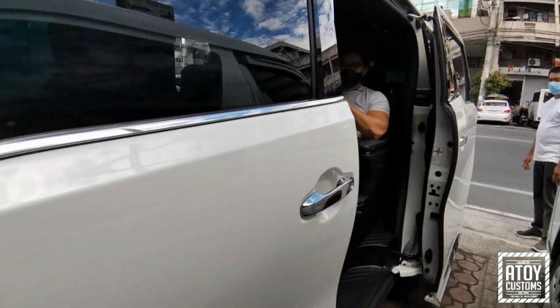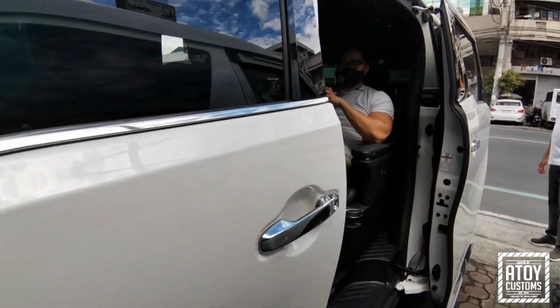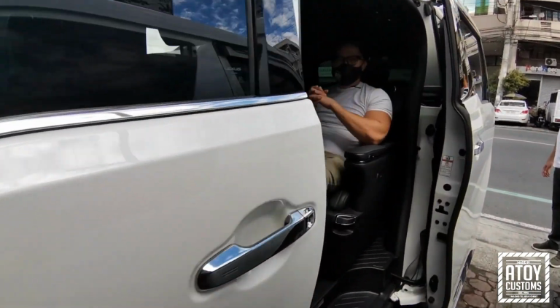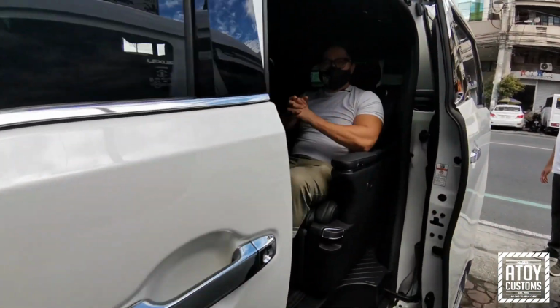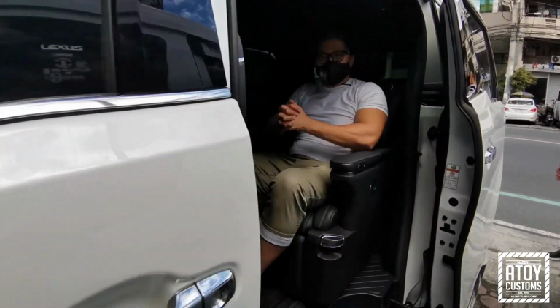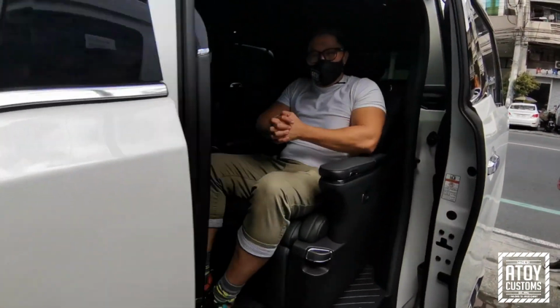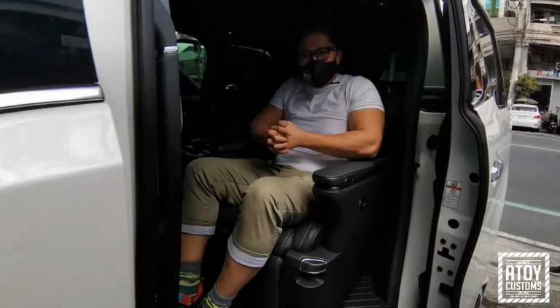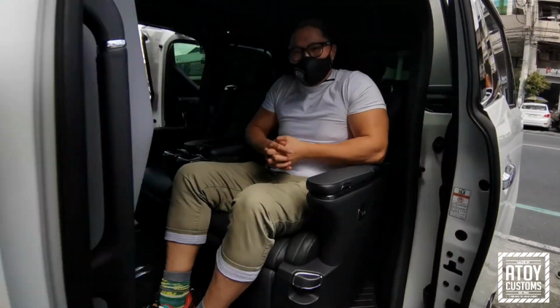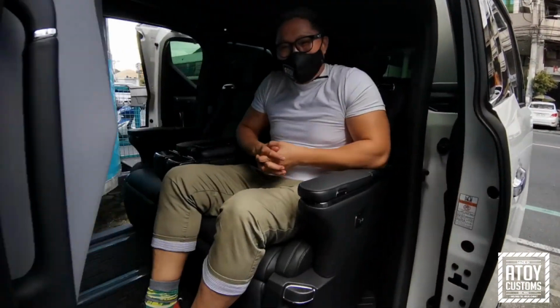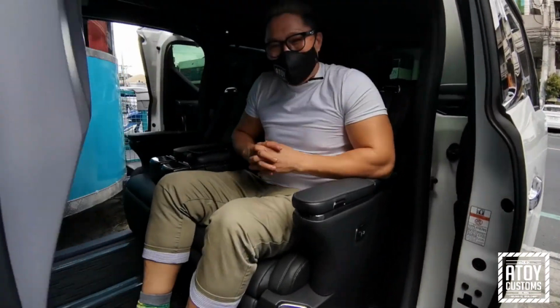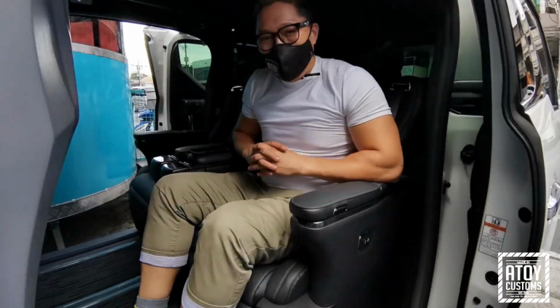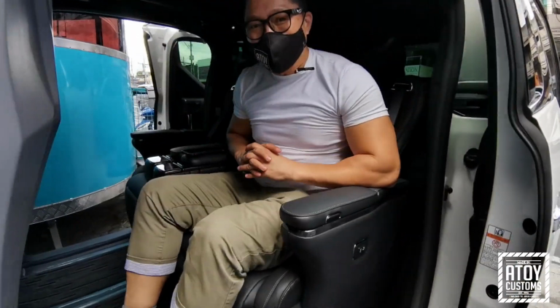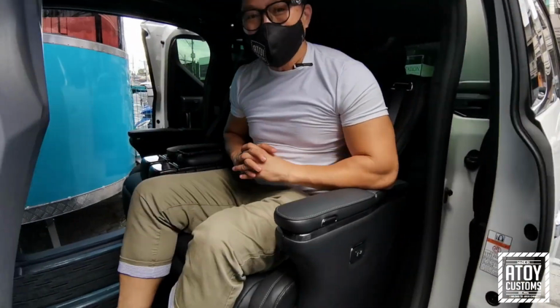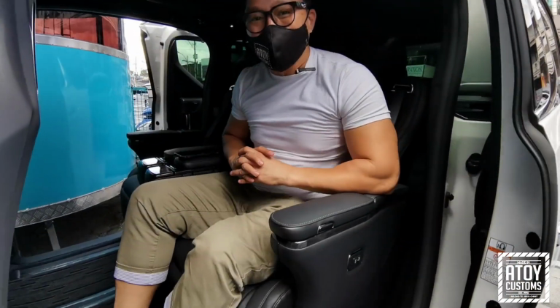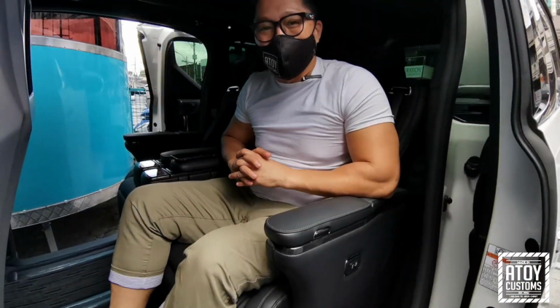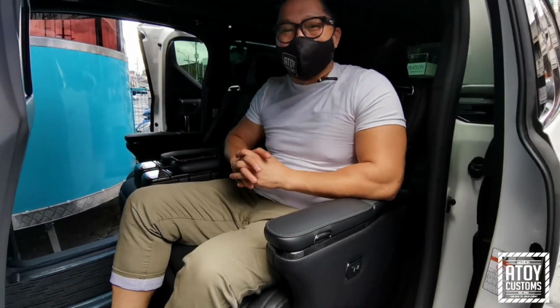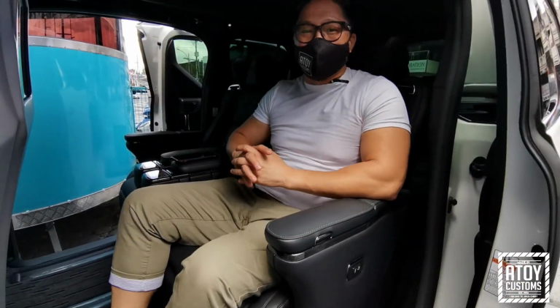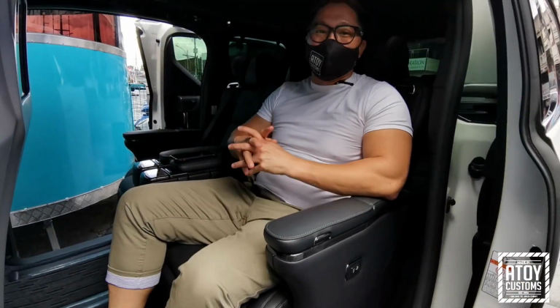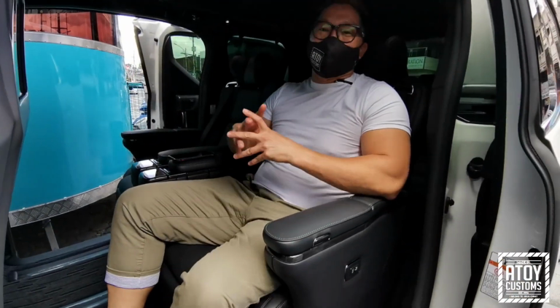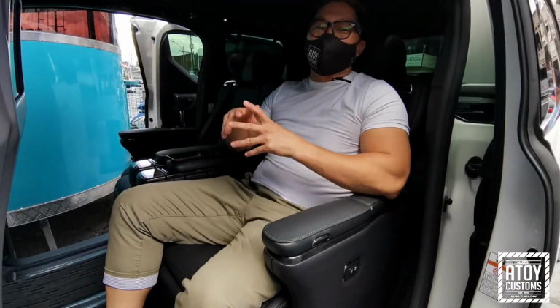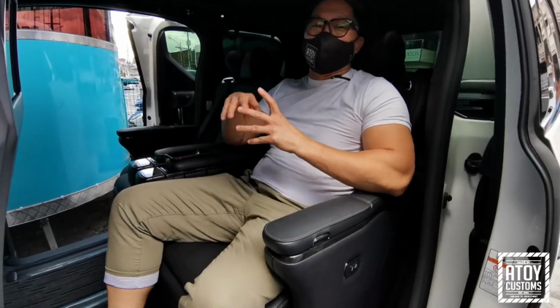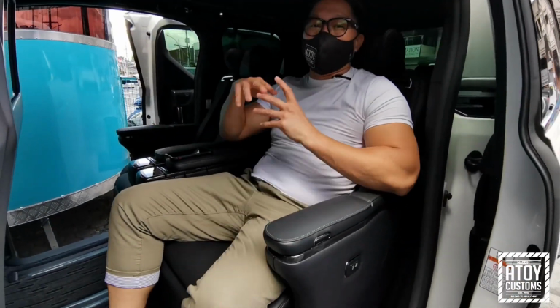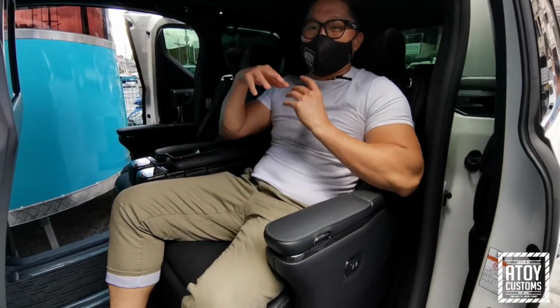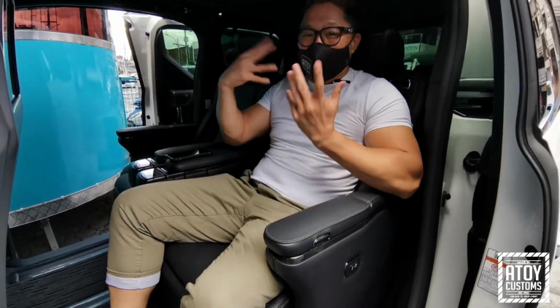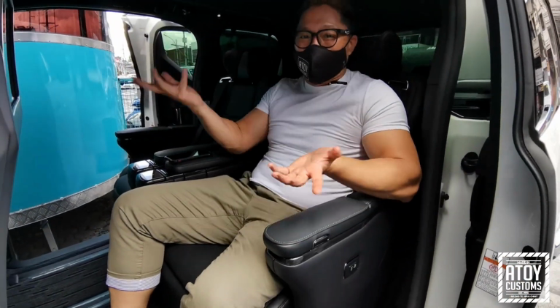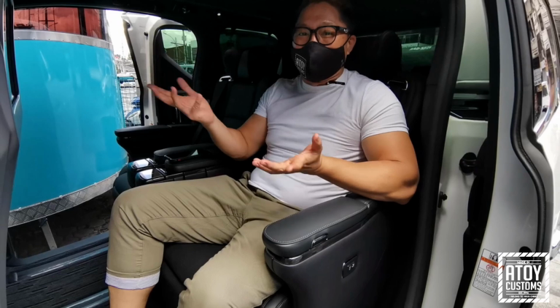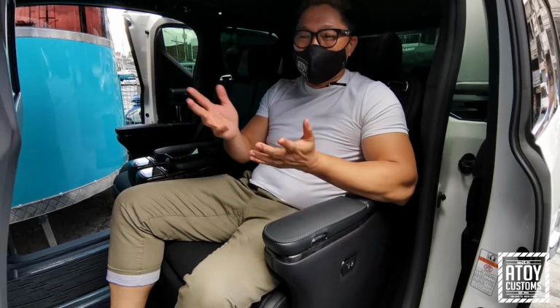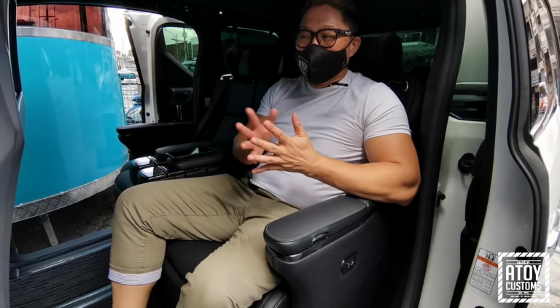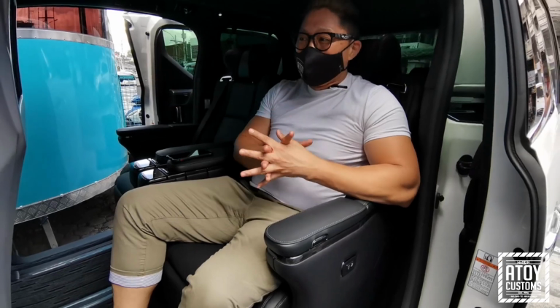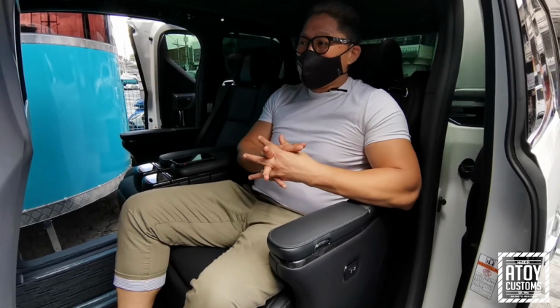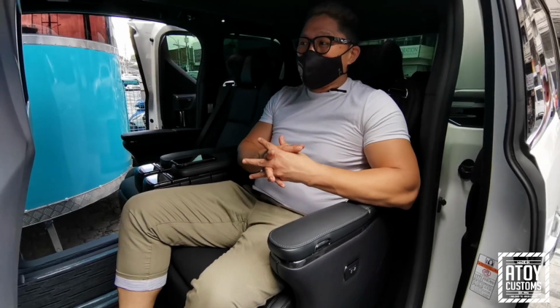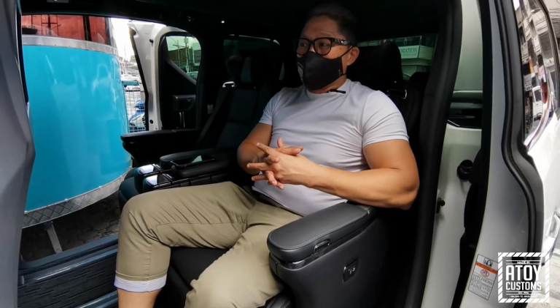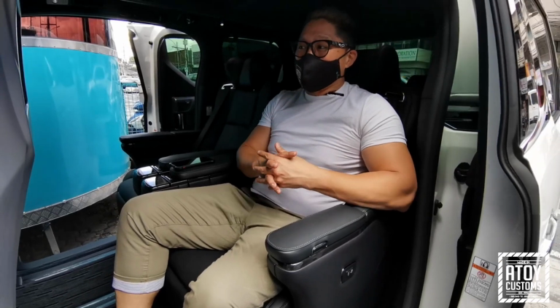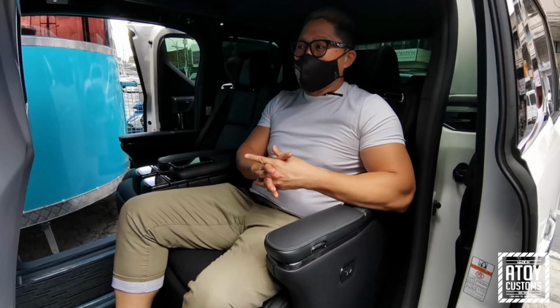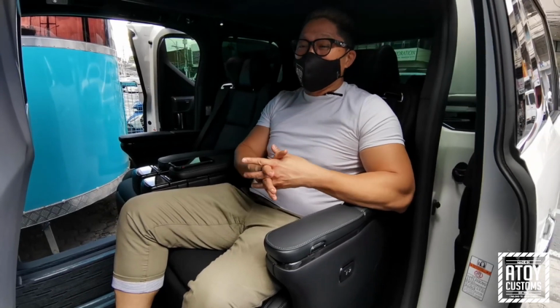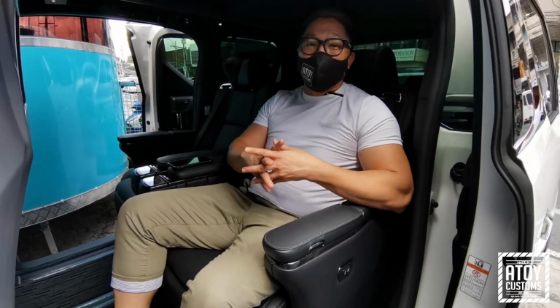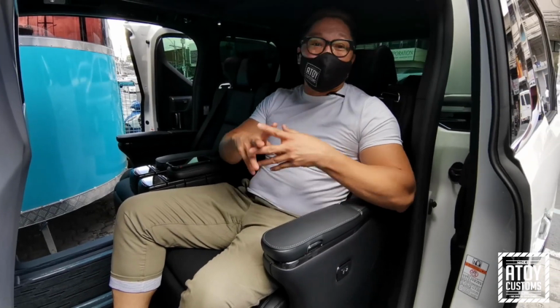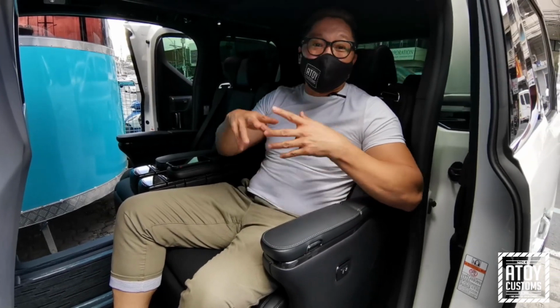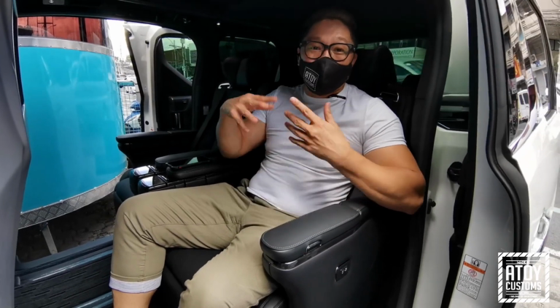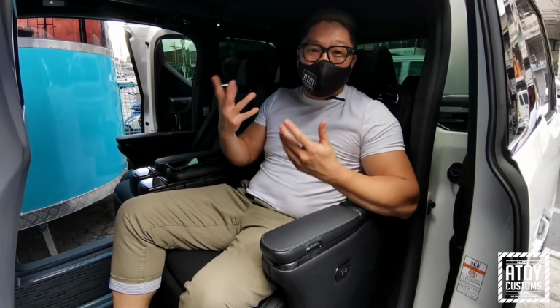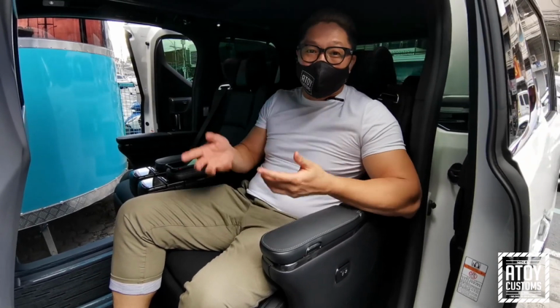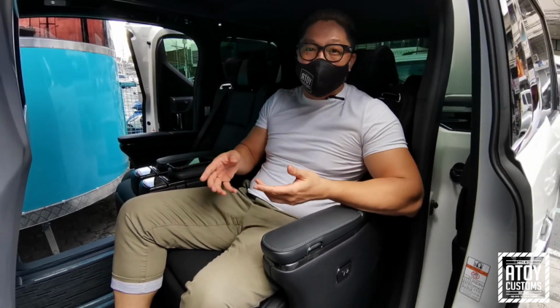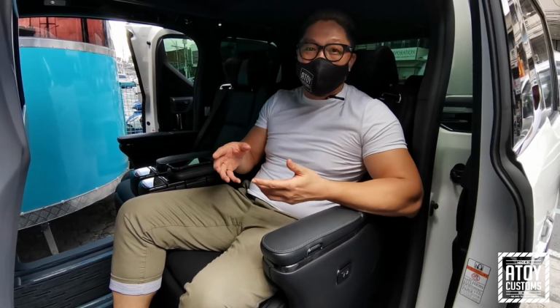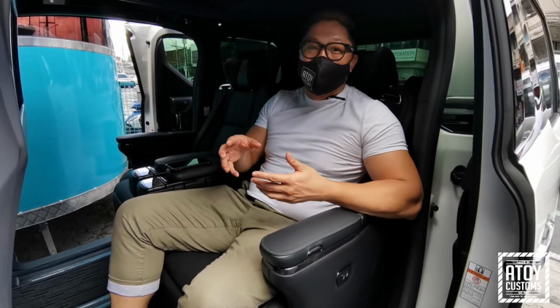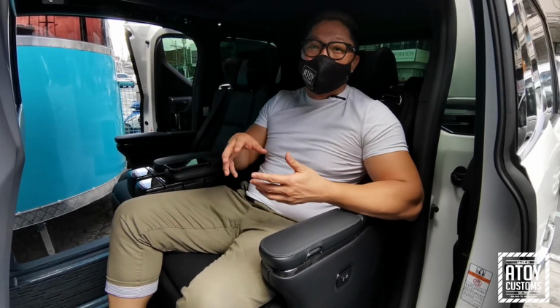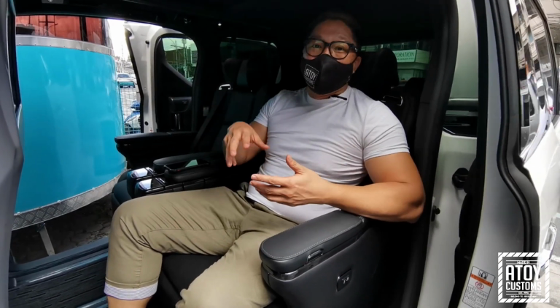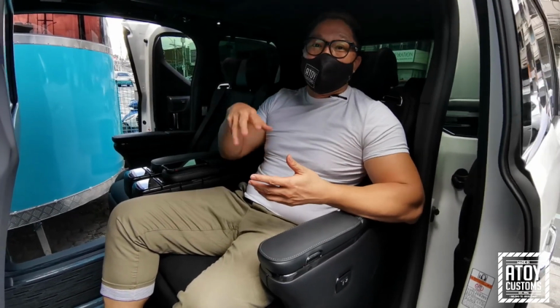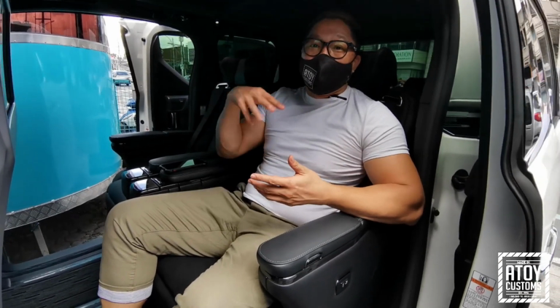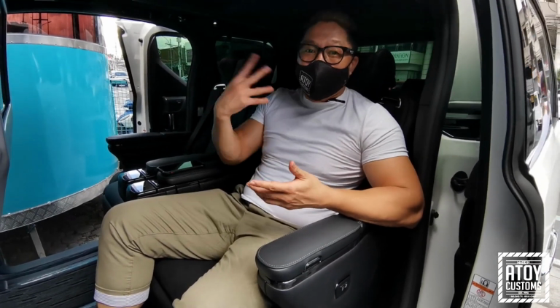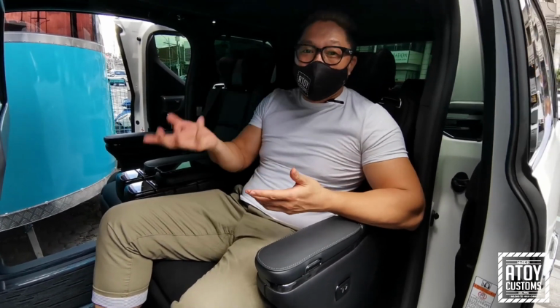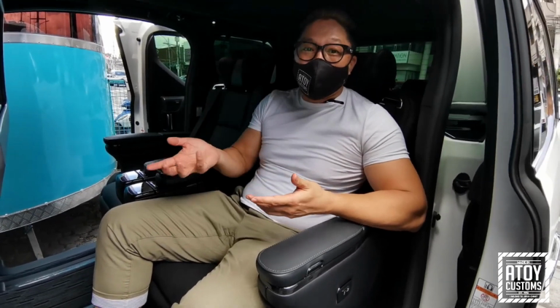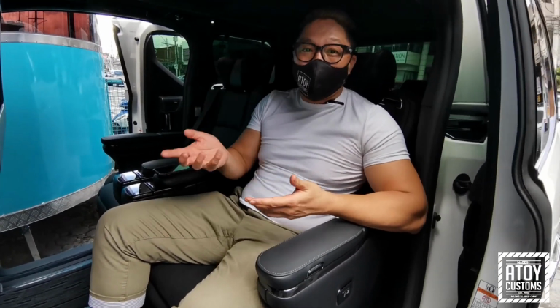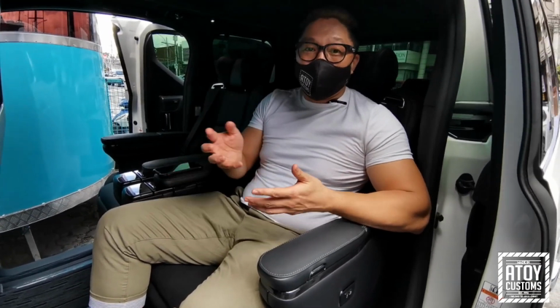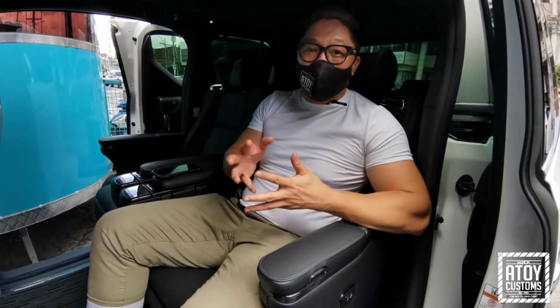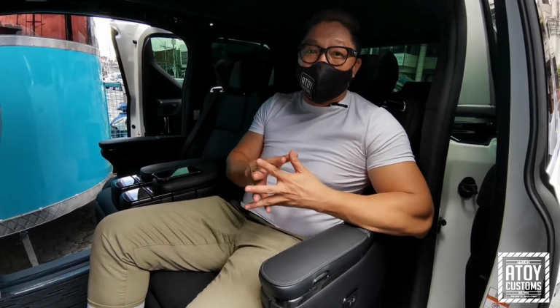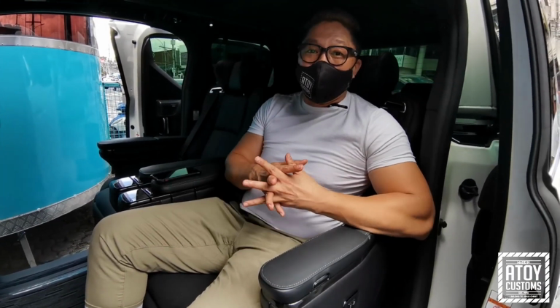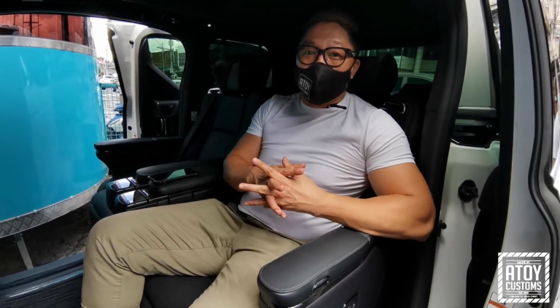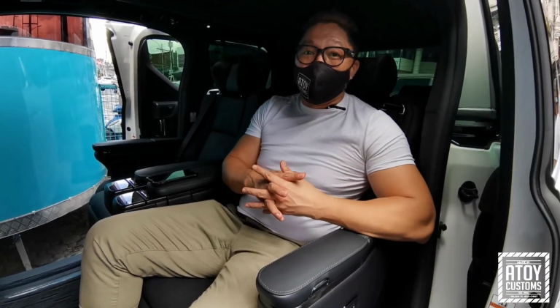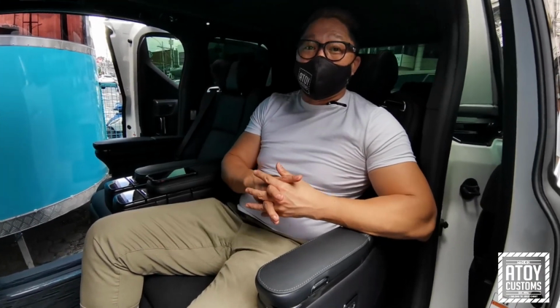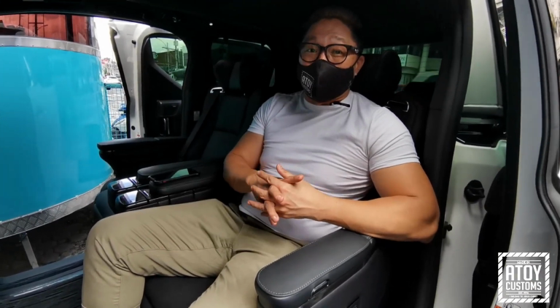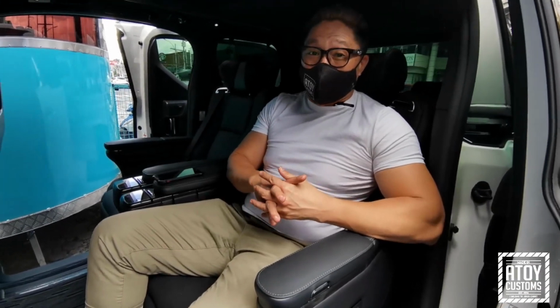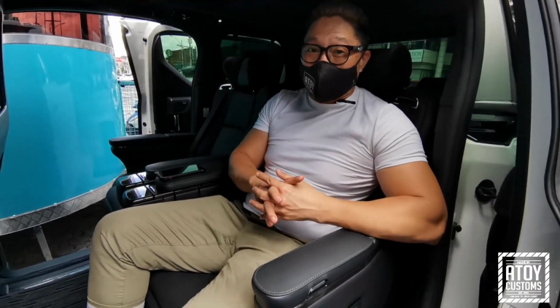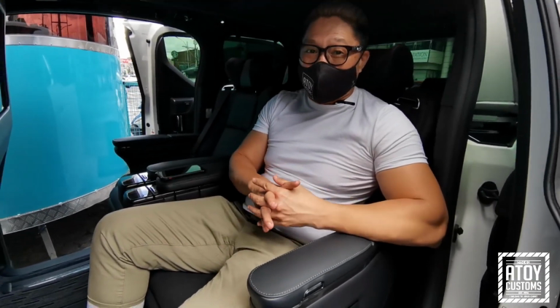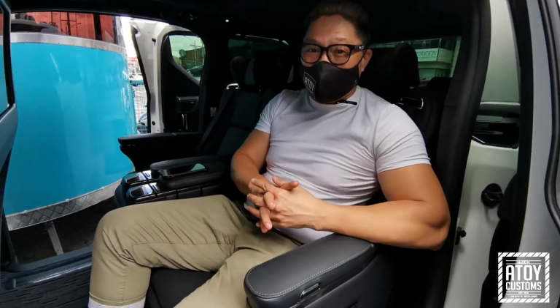Hi guys! Welcome to Atecosoft vlog. So today we are inside Lexus LM350.